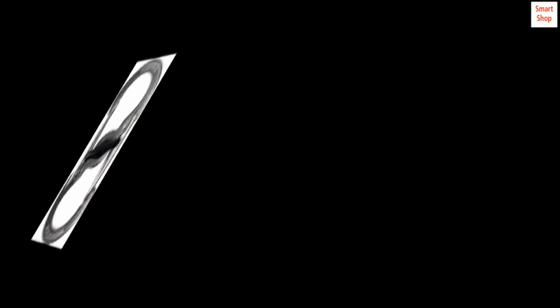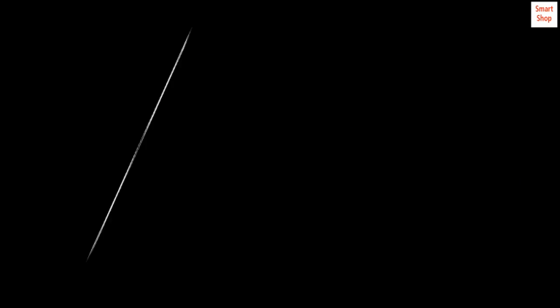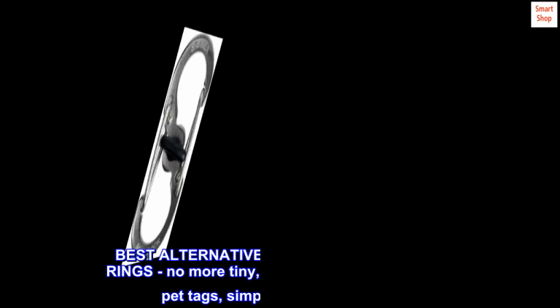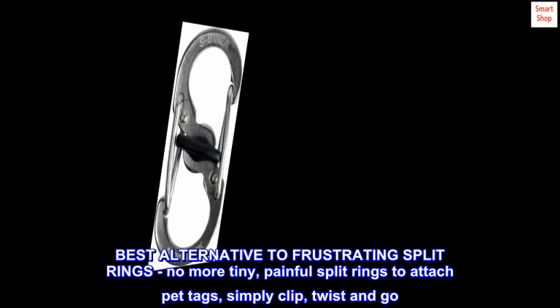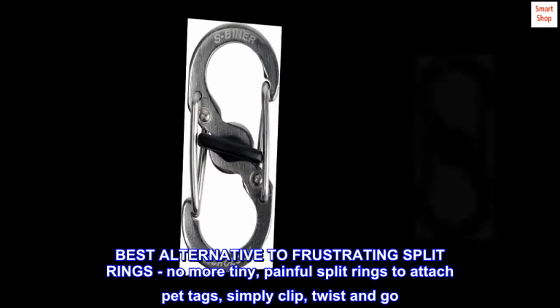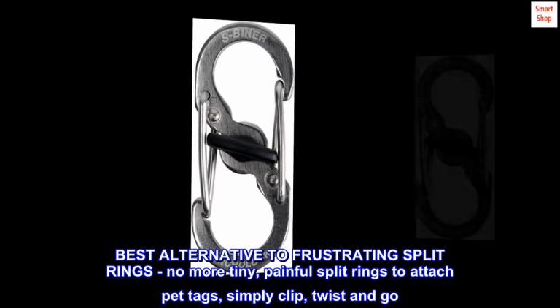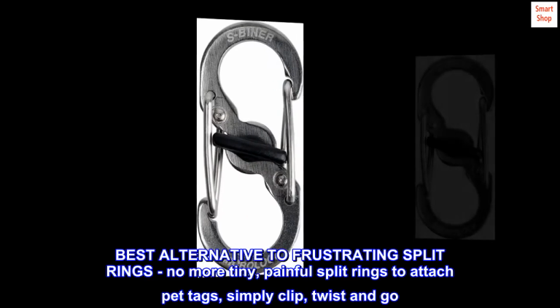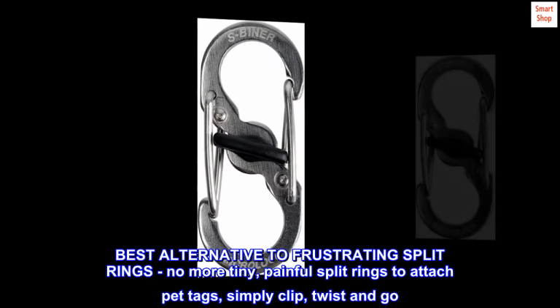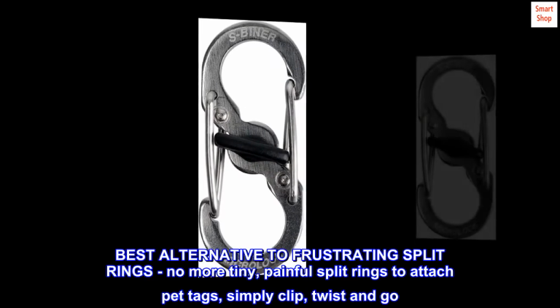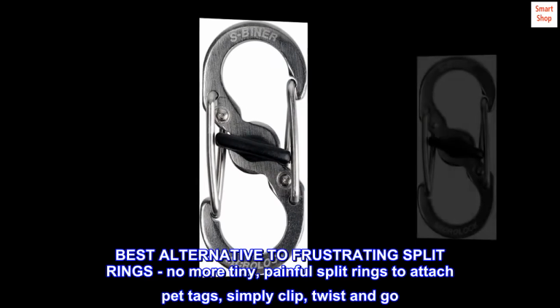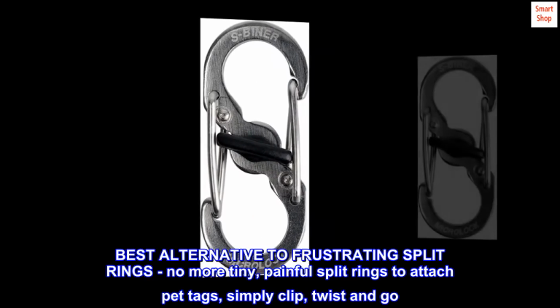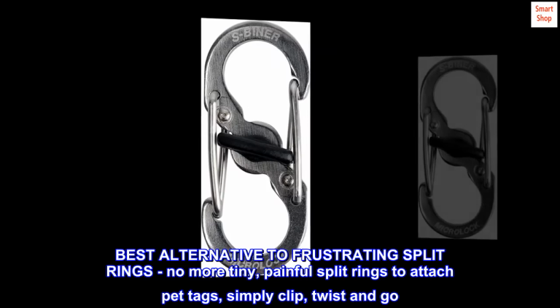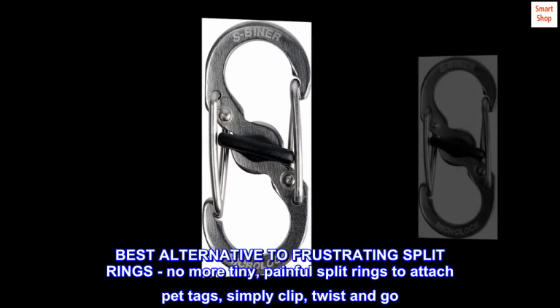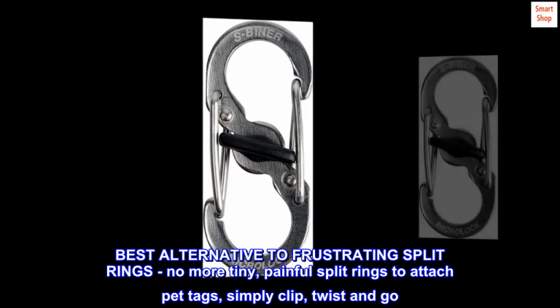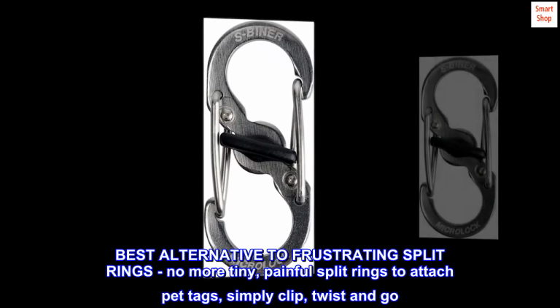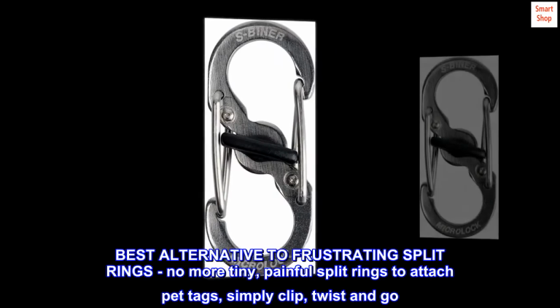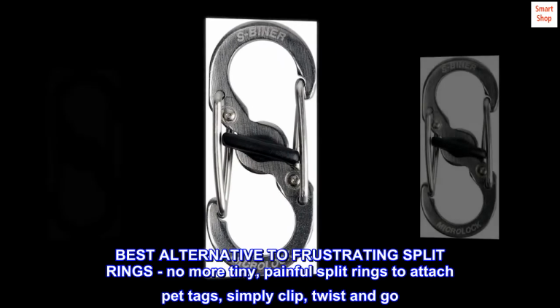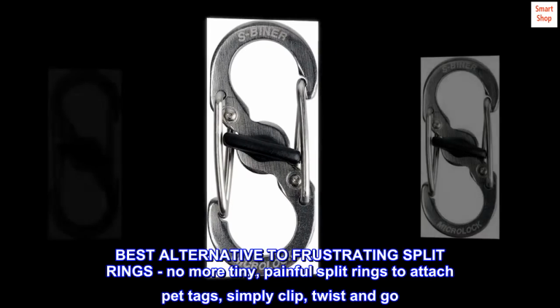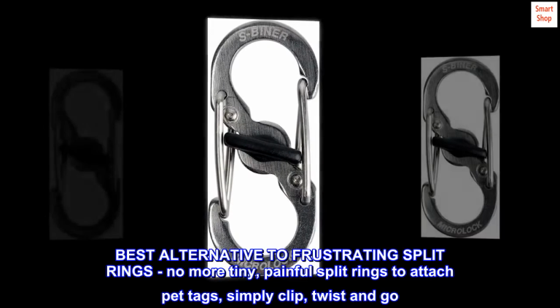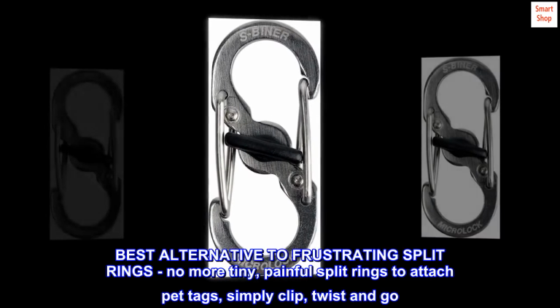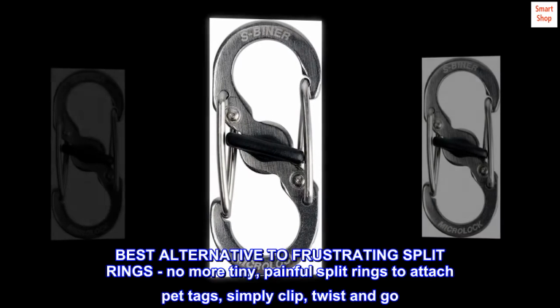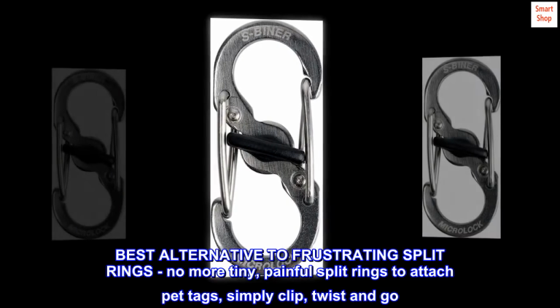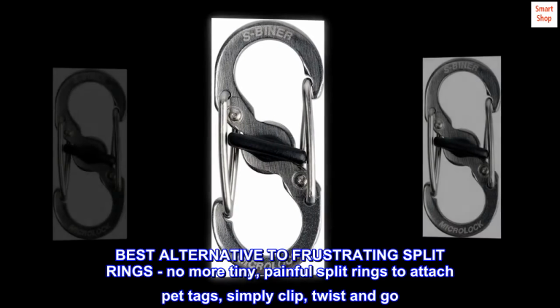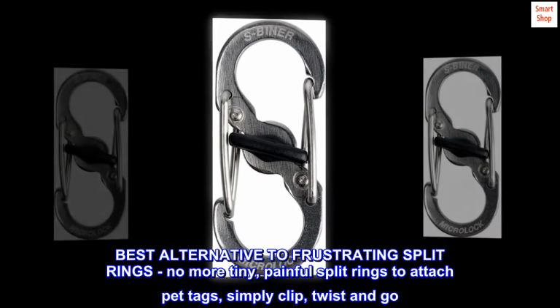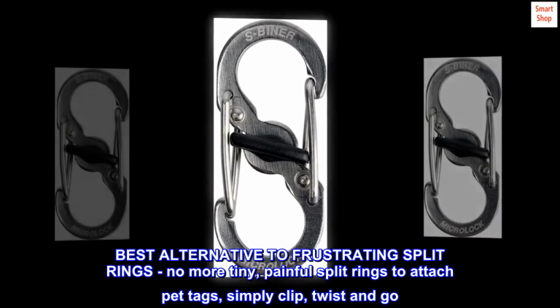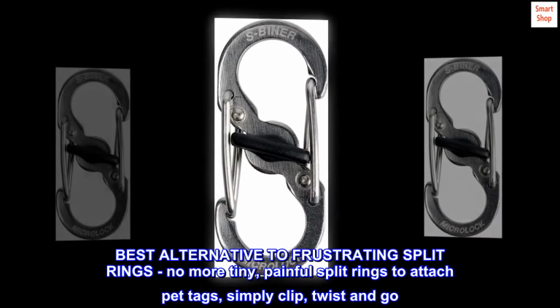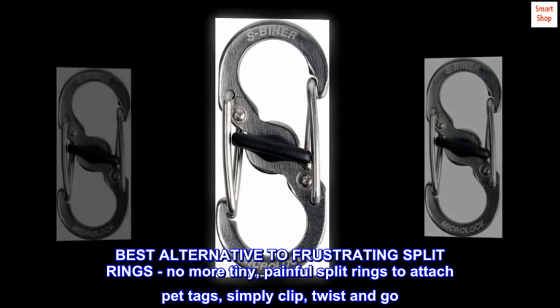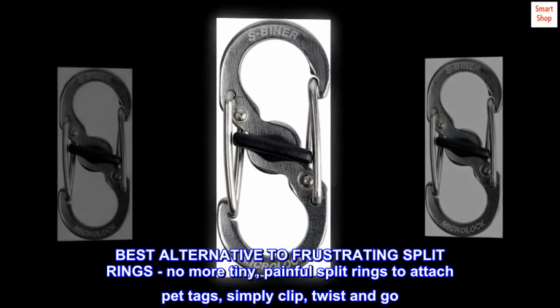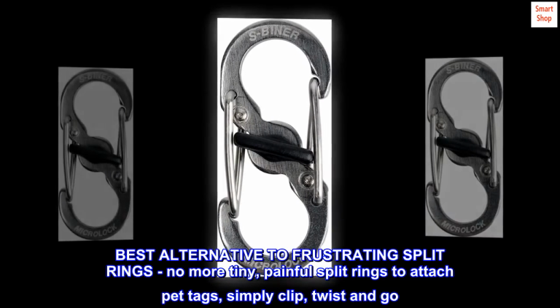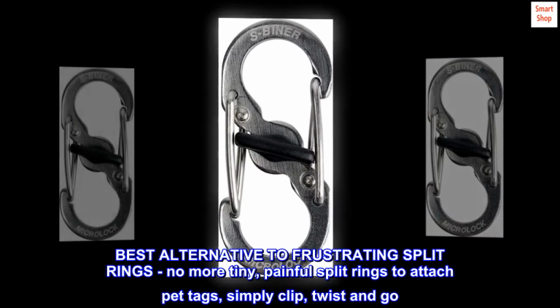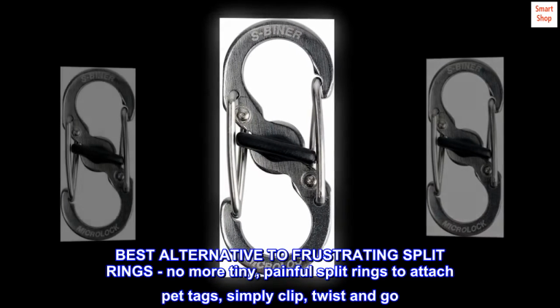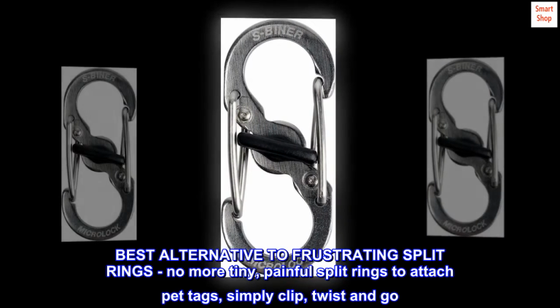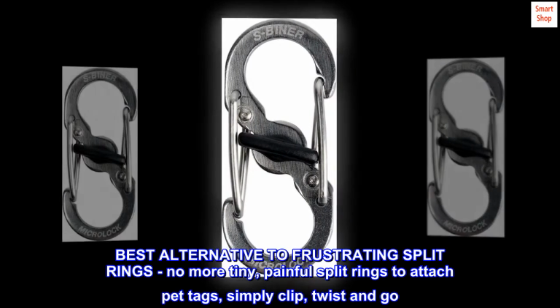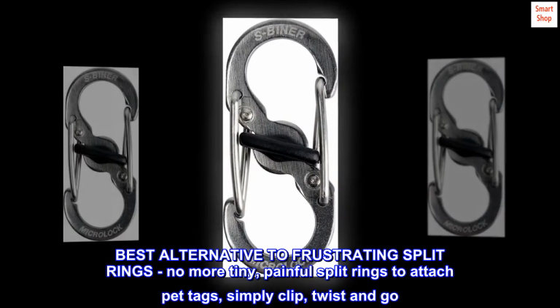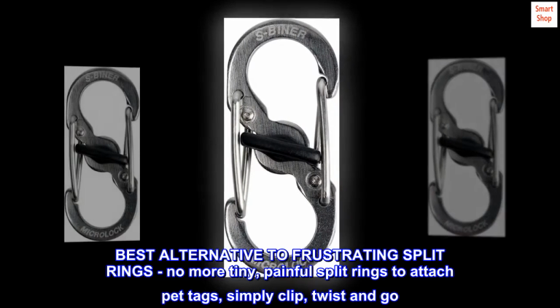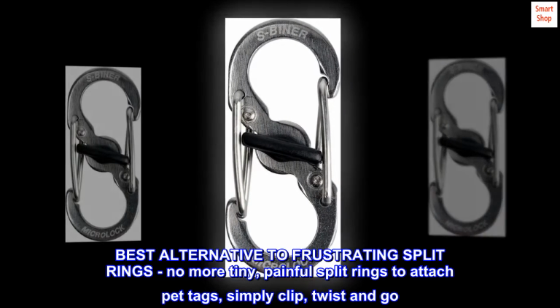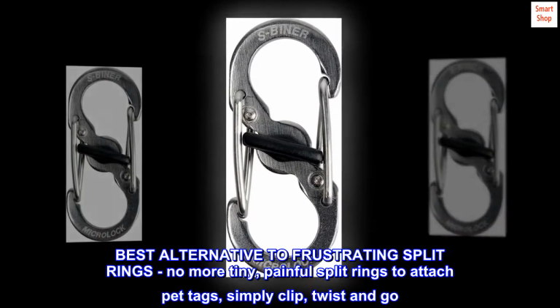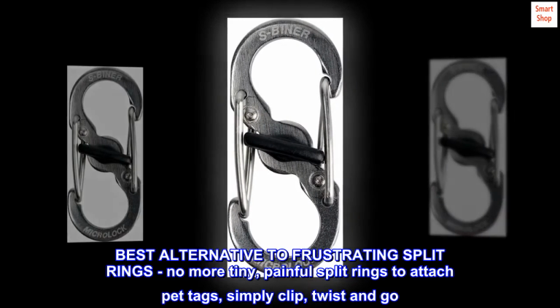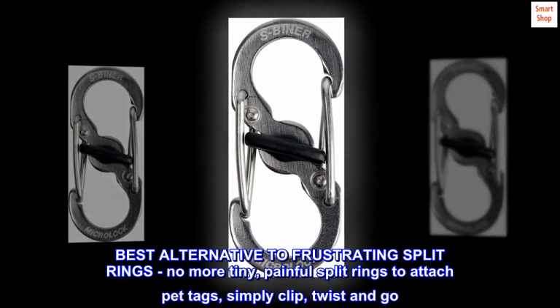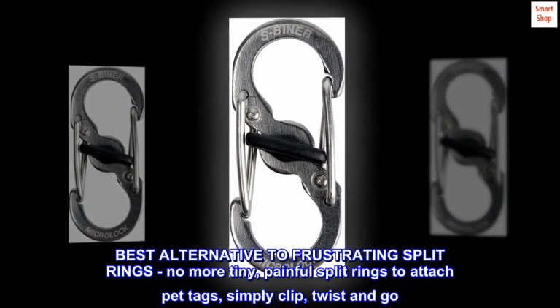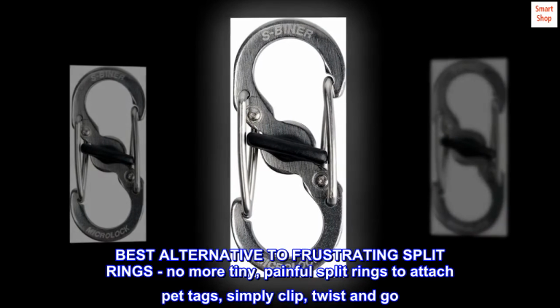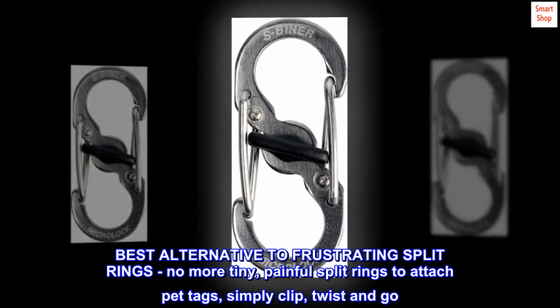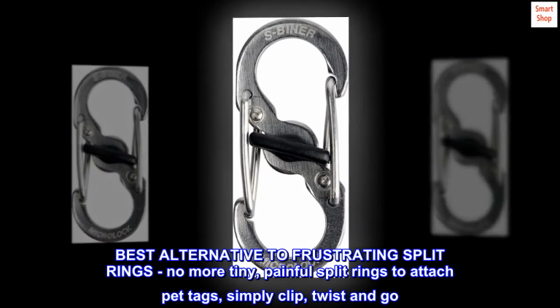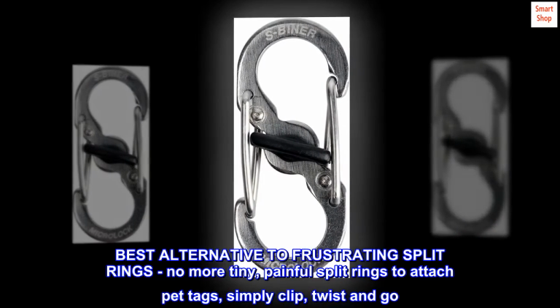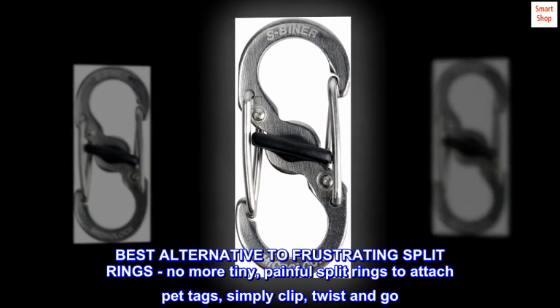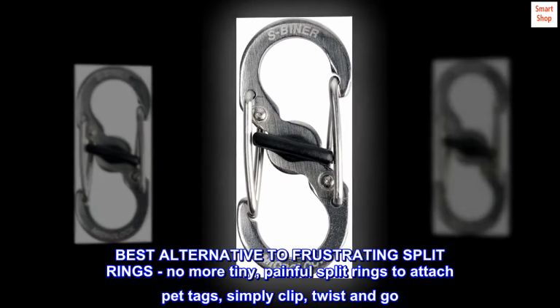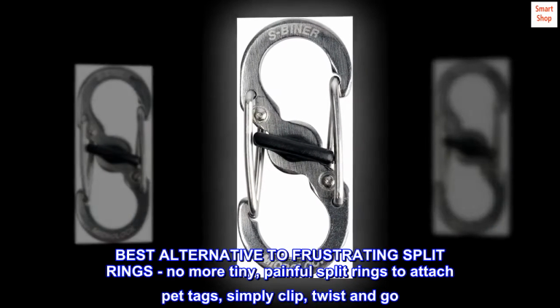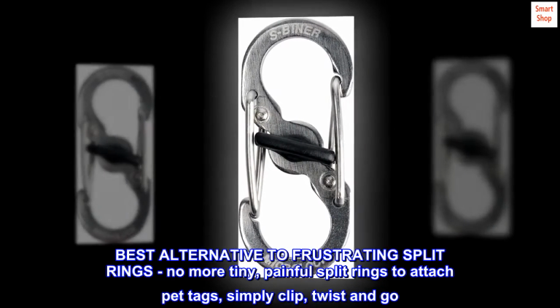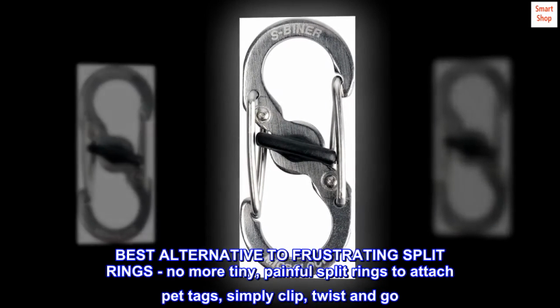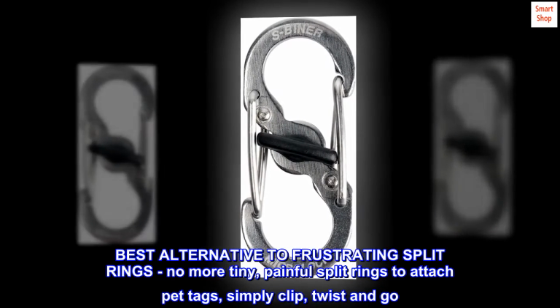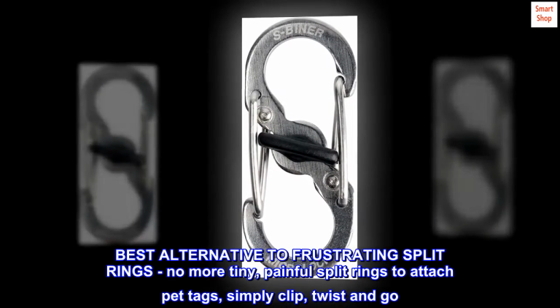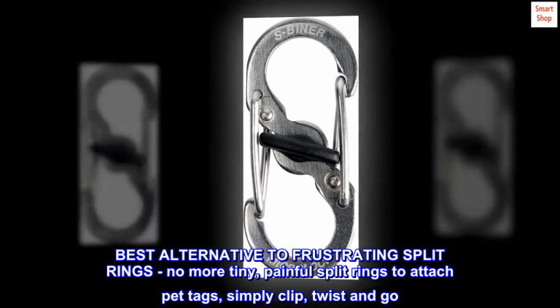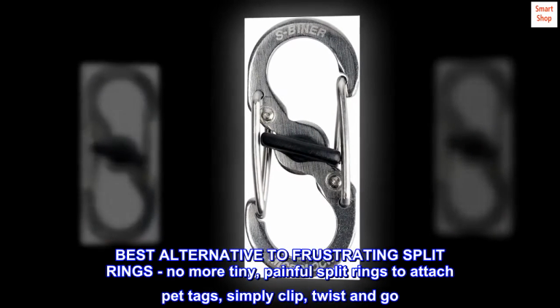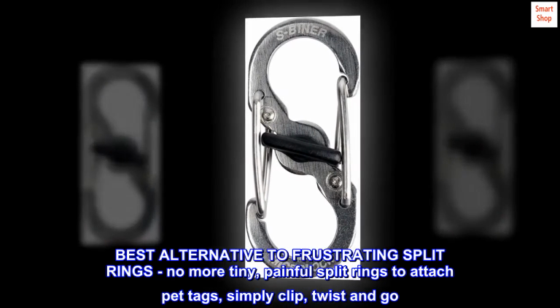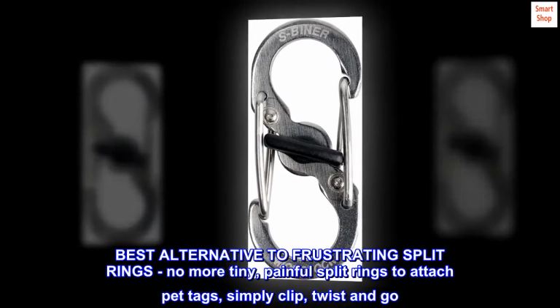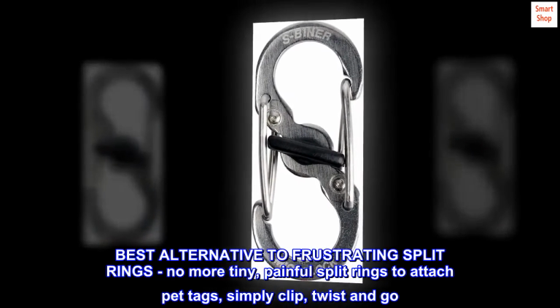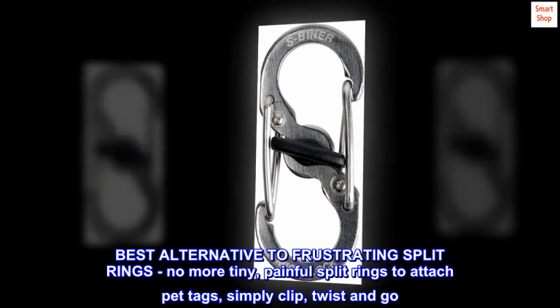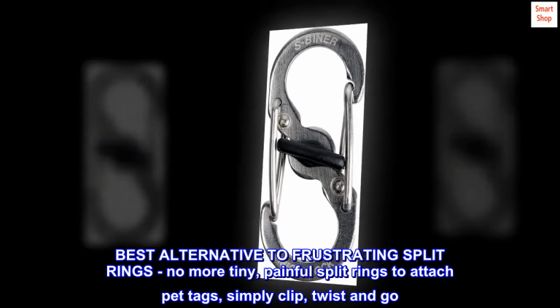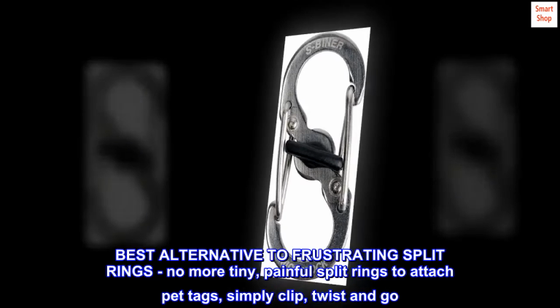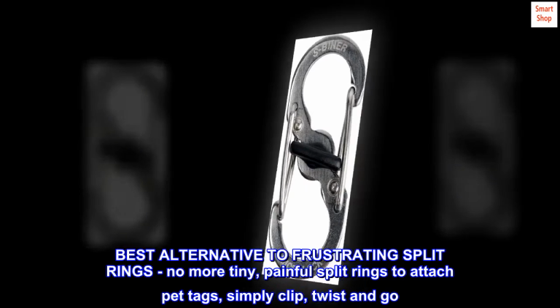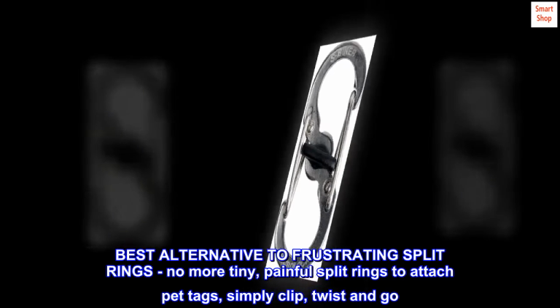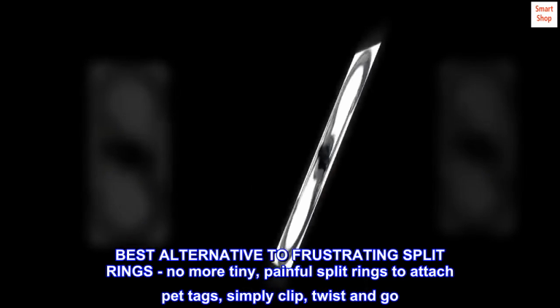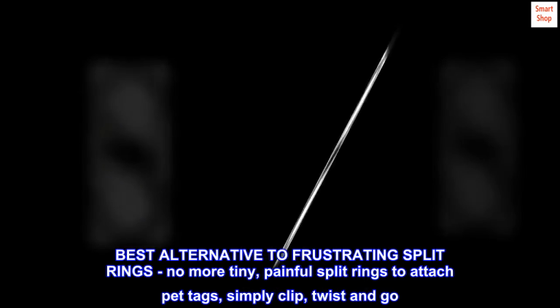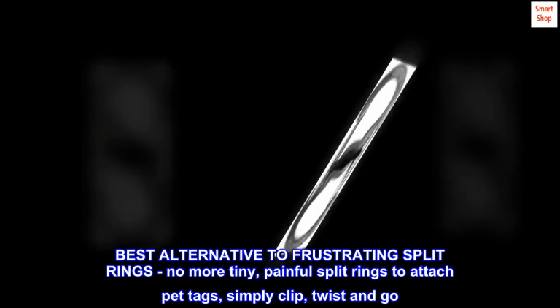Best alternative to frustrating split rings — no more tiny, painful split rings to attach pet tags. Simply clip, twist, and go.